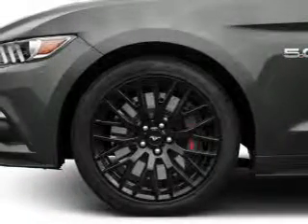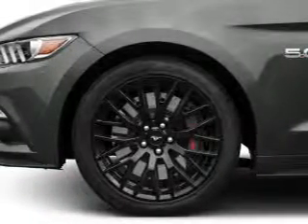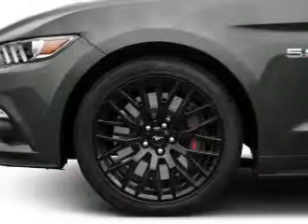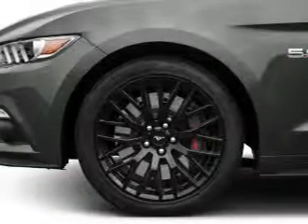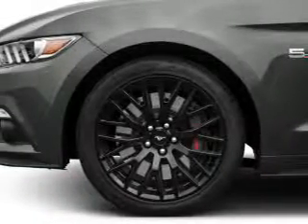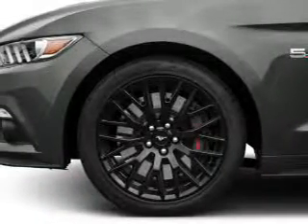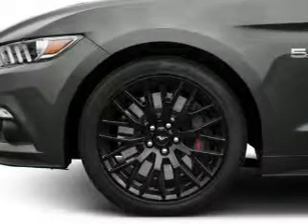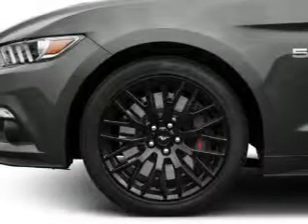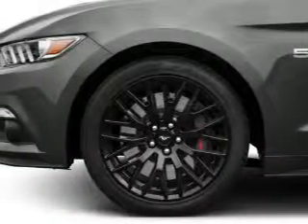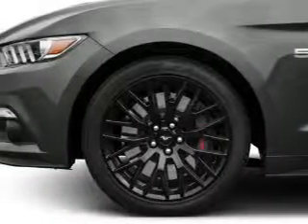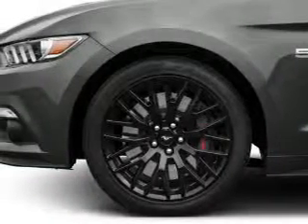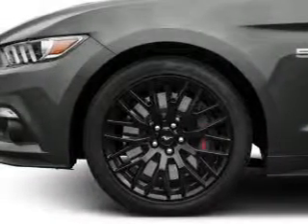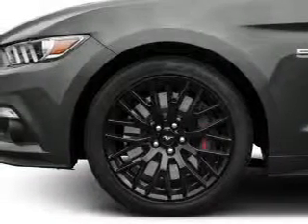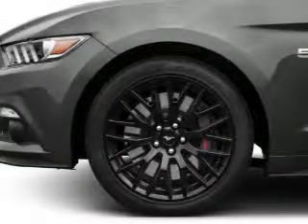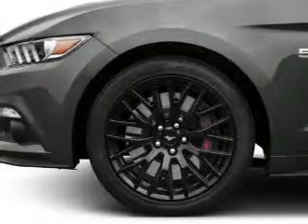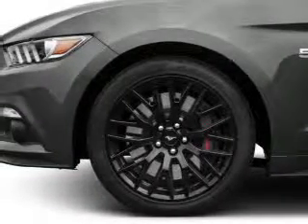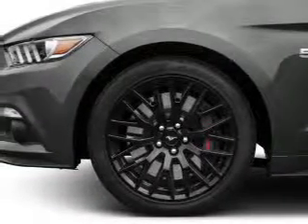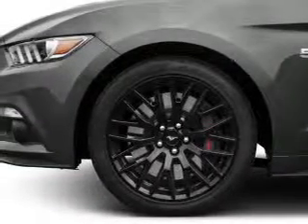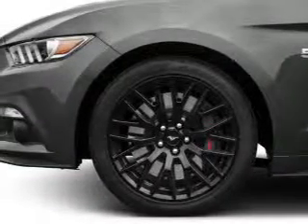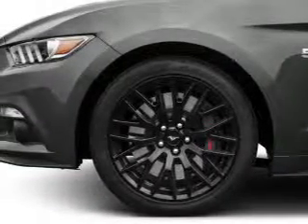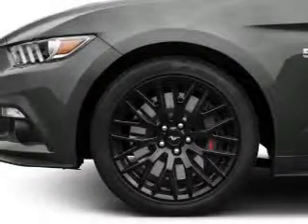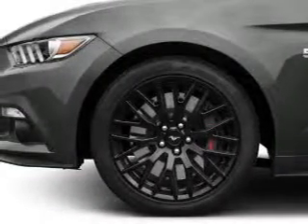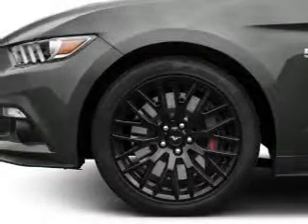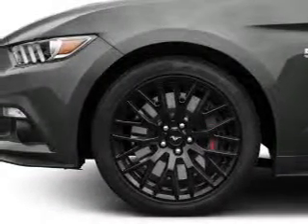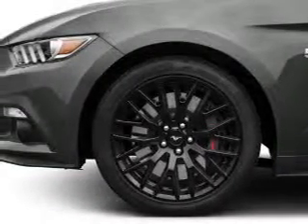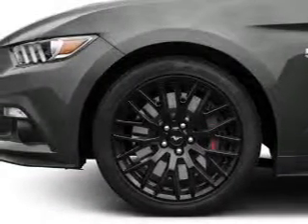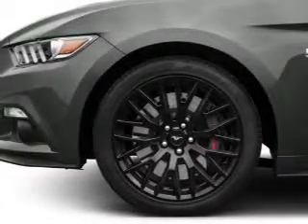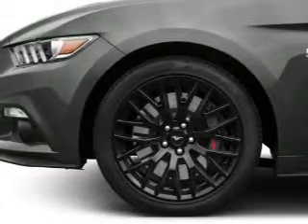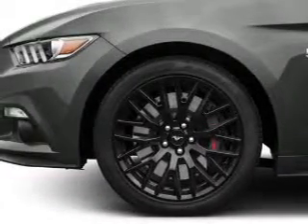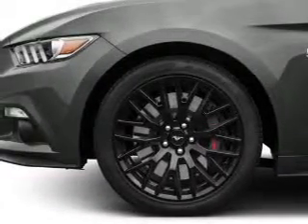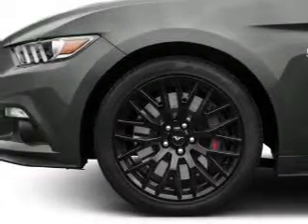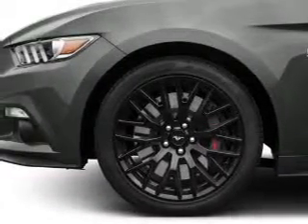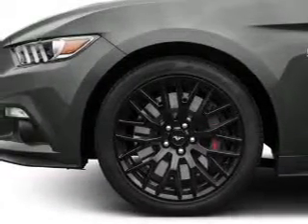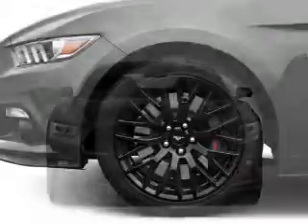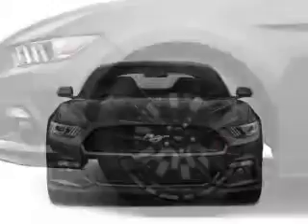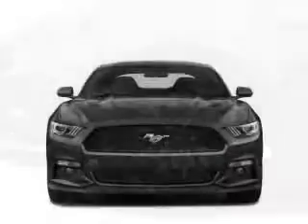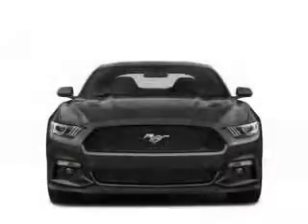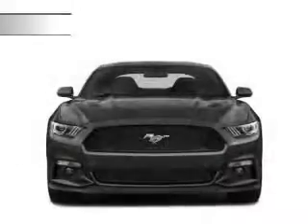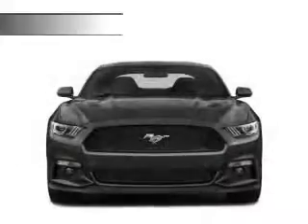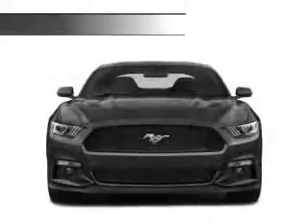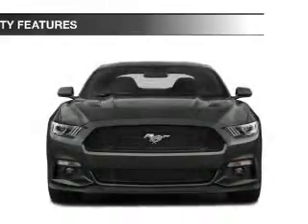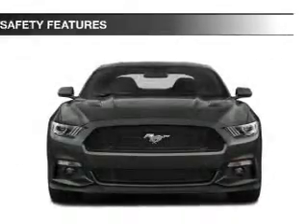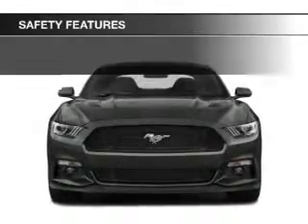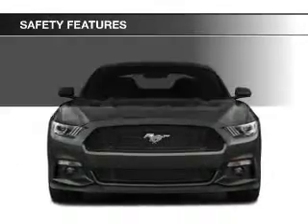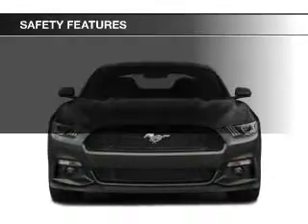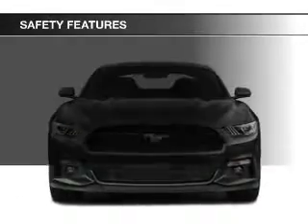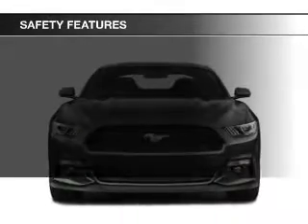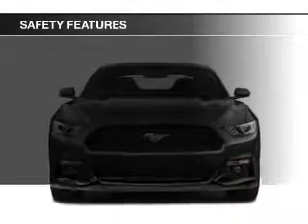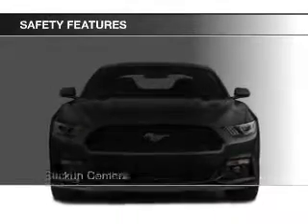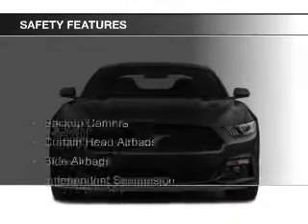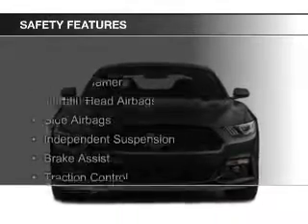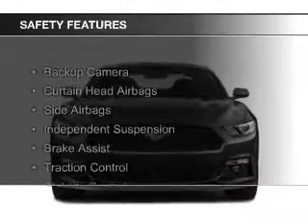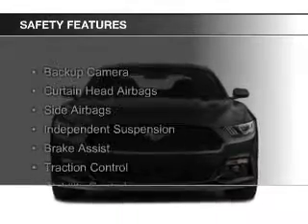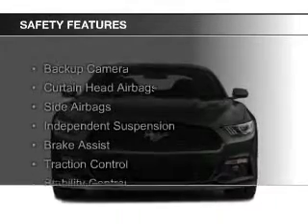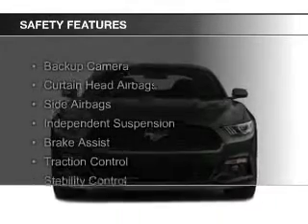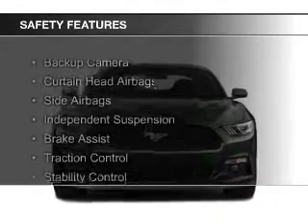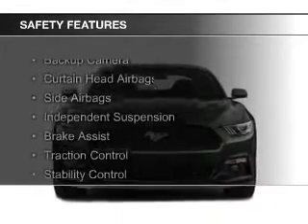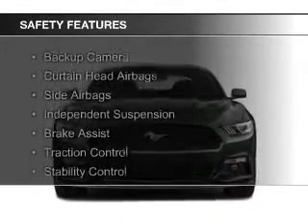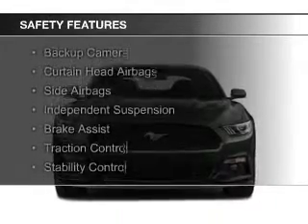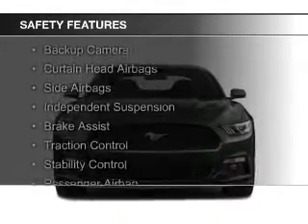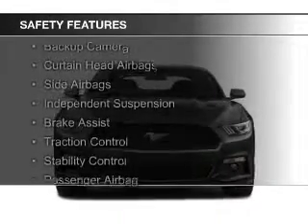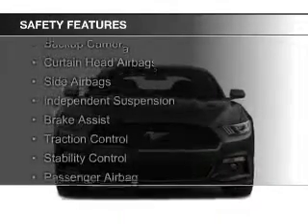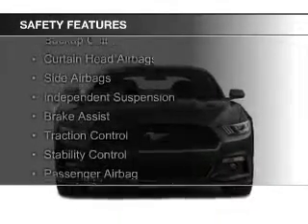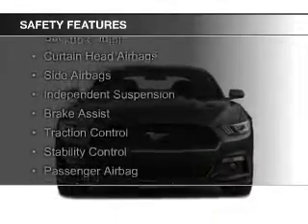Aluminum rims, auto-dimming mirrors, and a tilt and telescopic steering wheel. Safety was made a priority with these features.